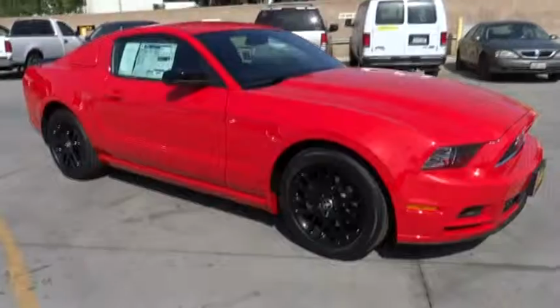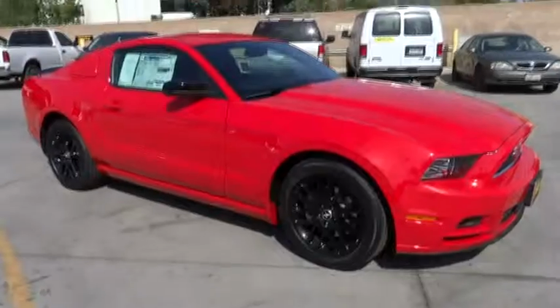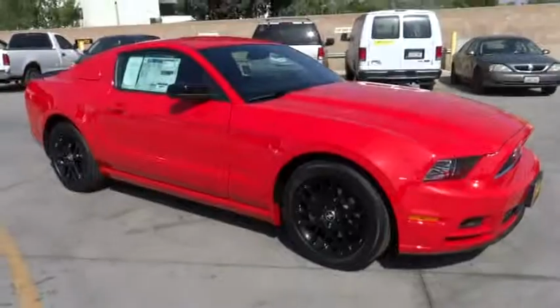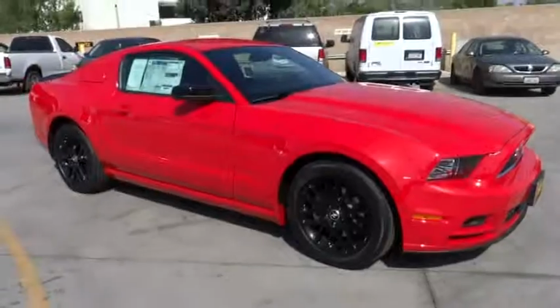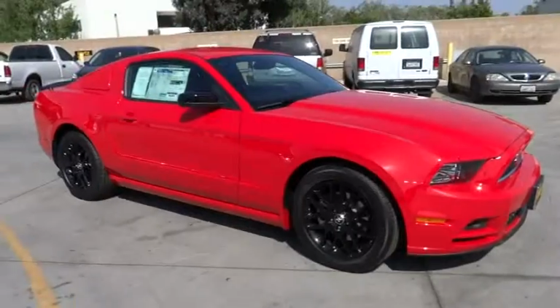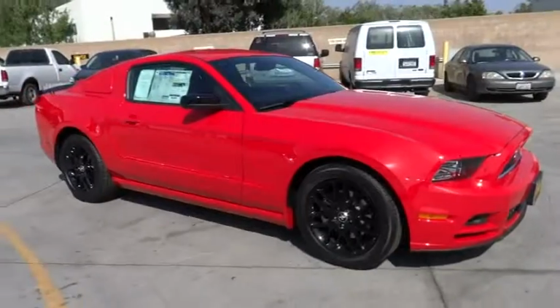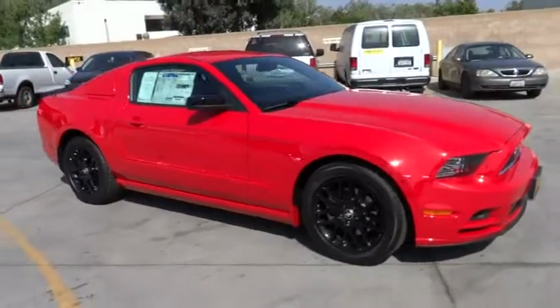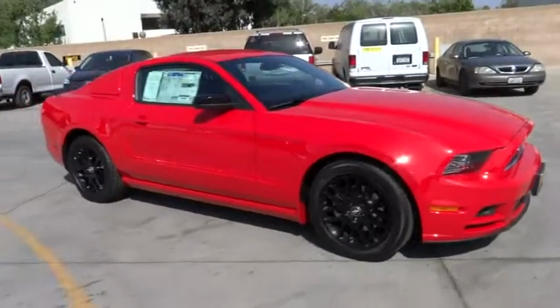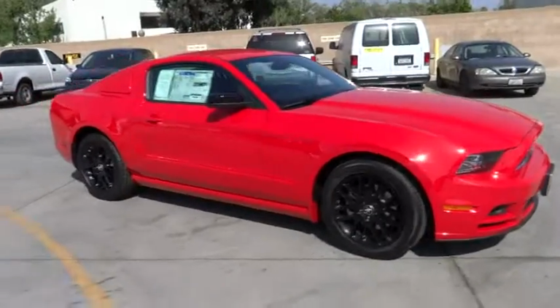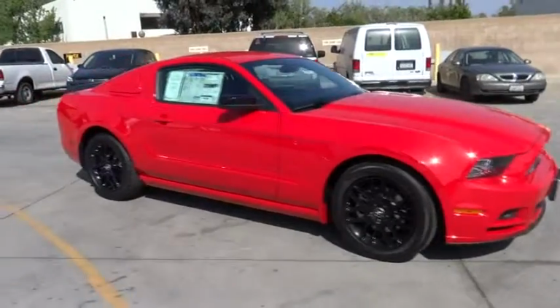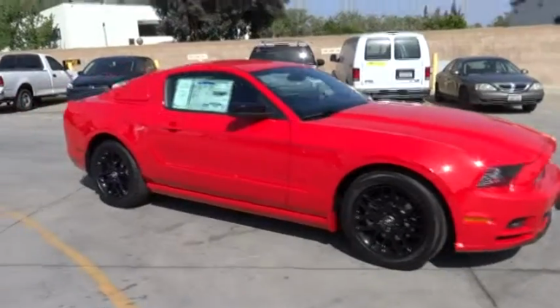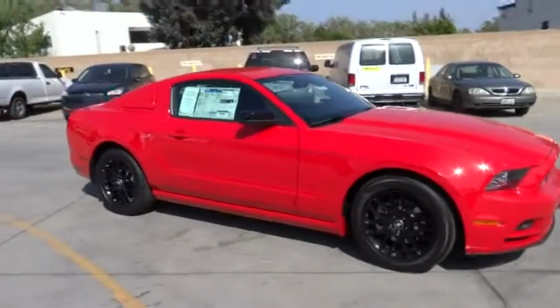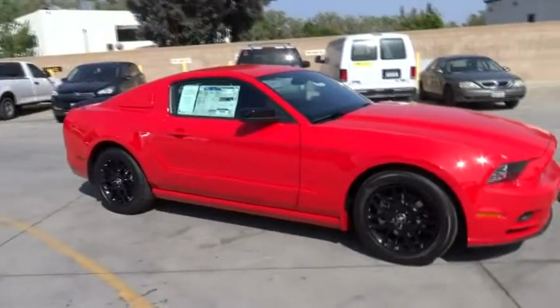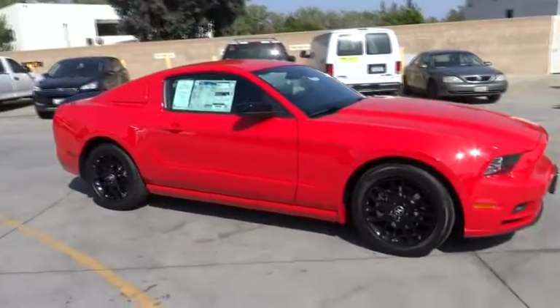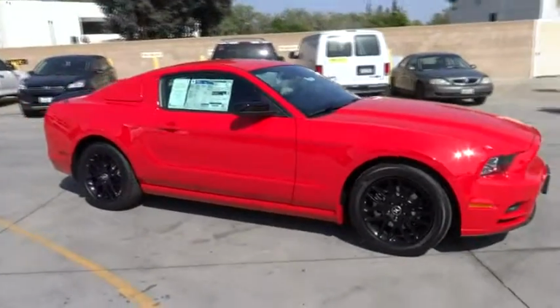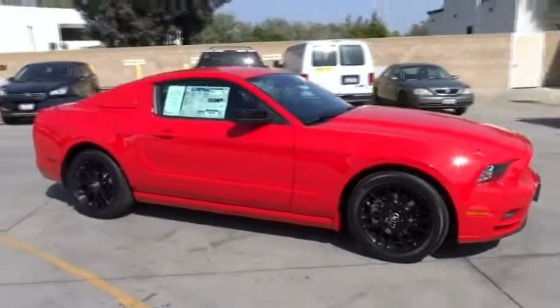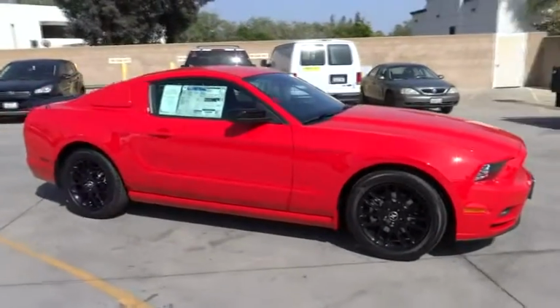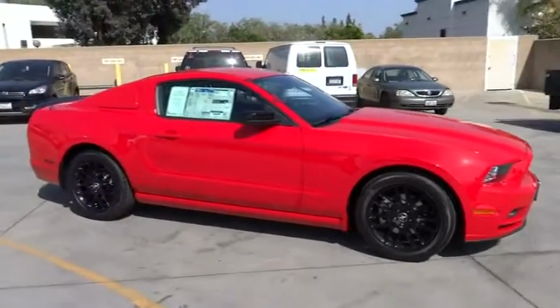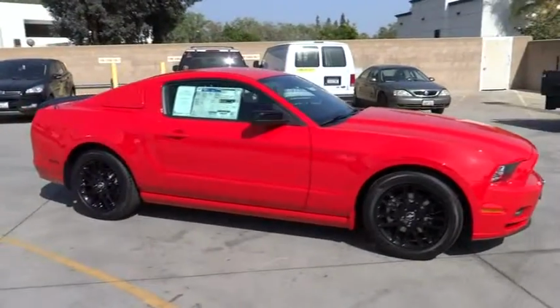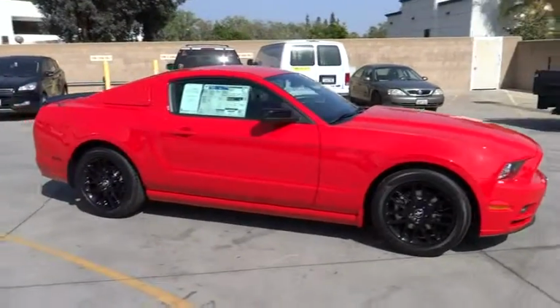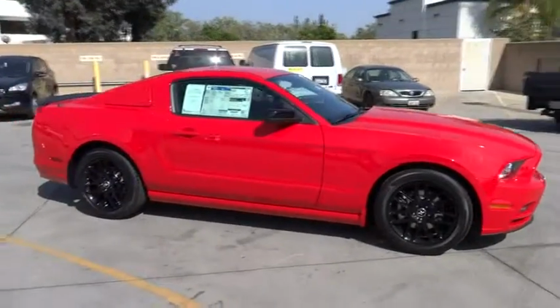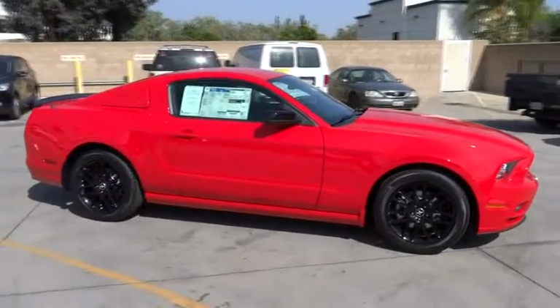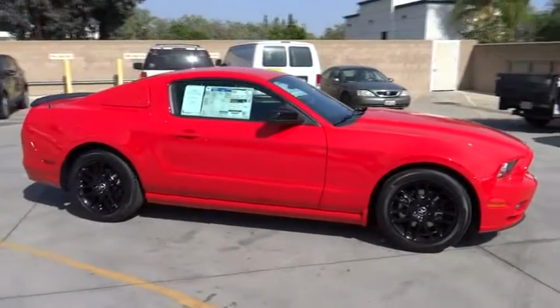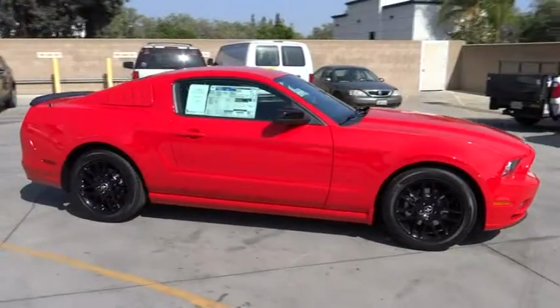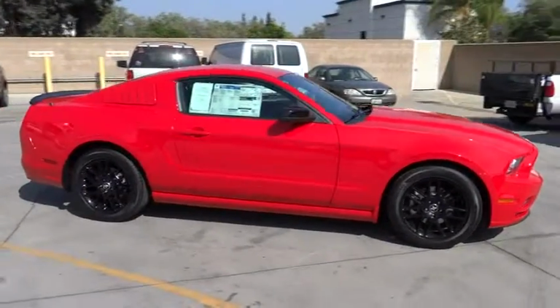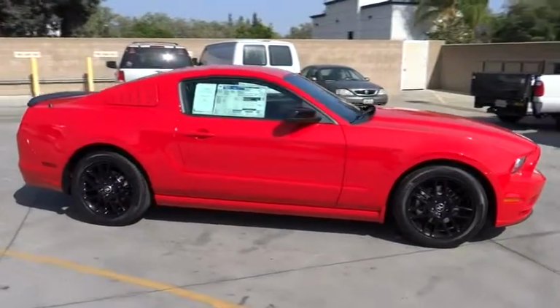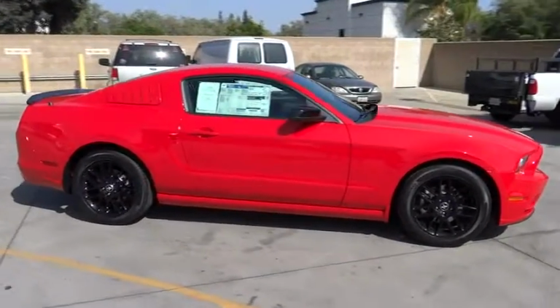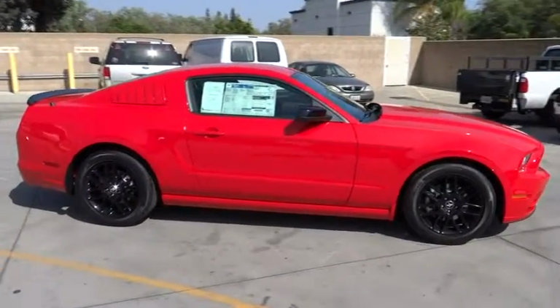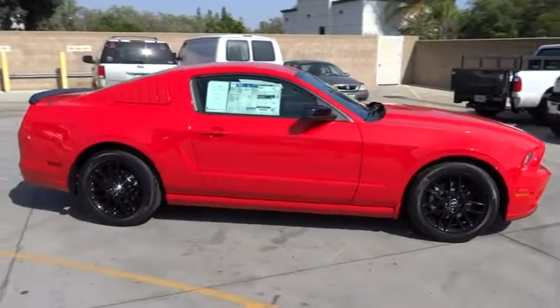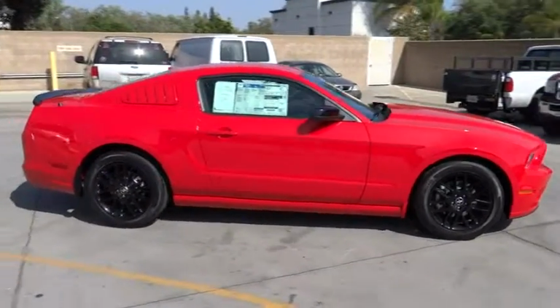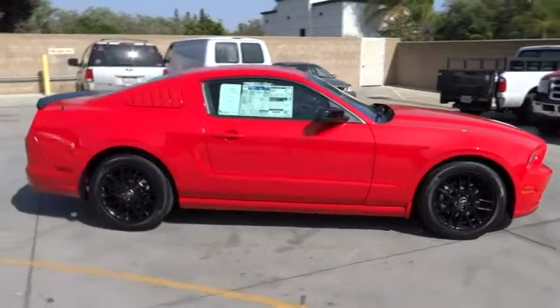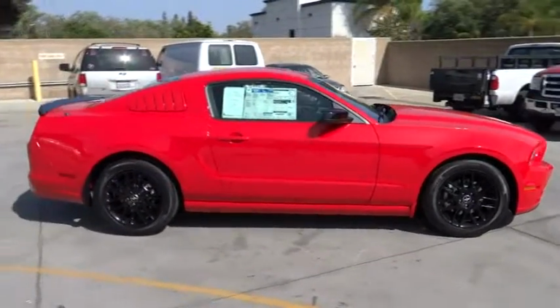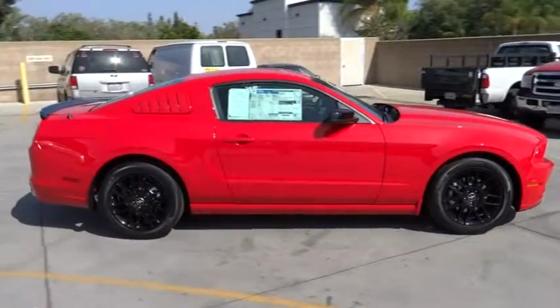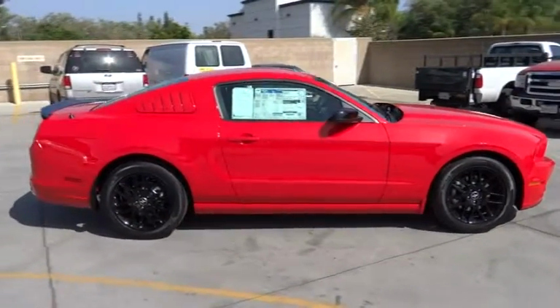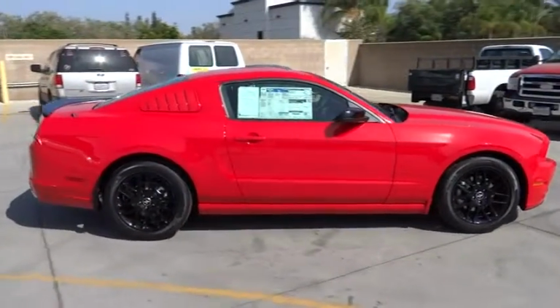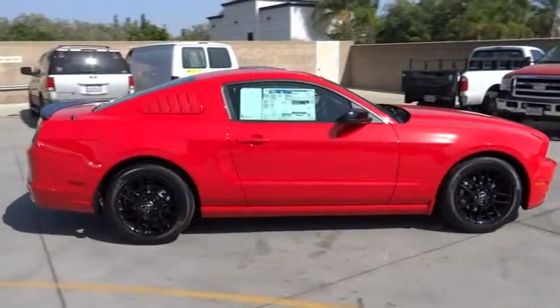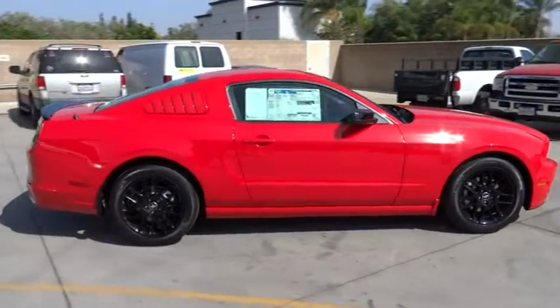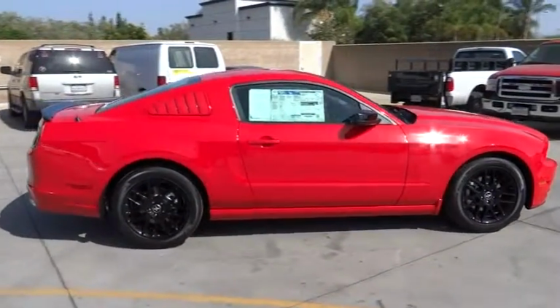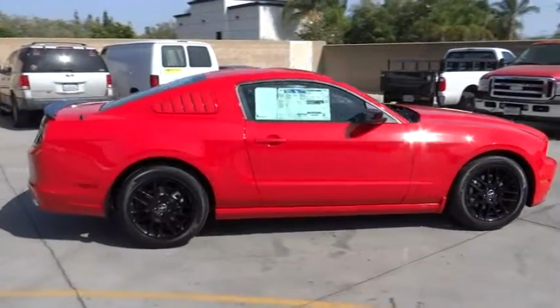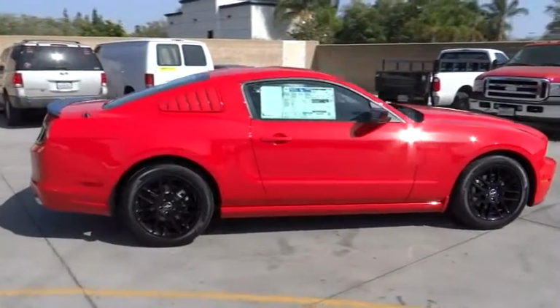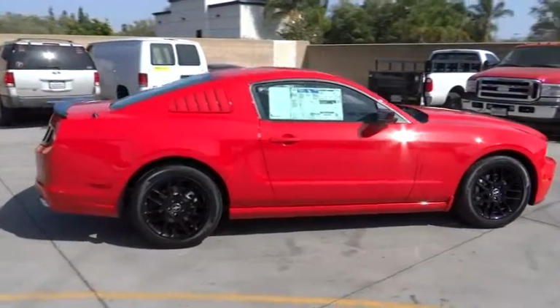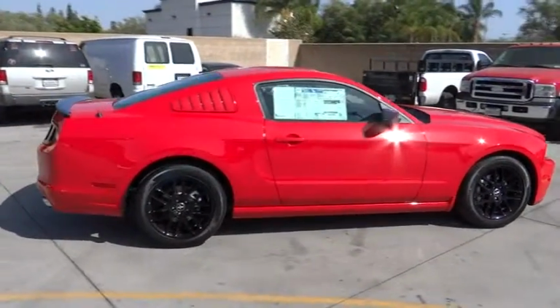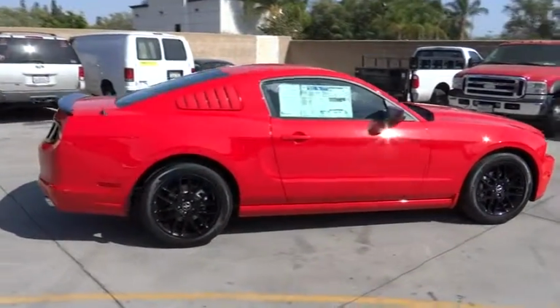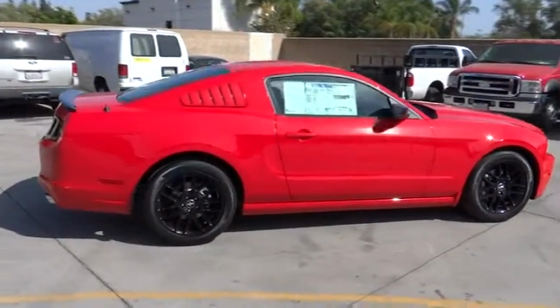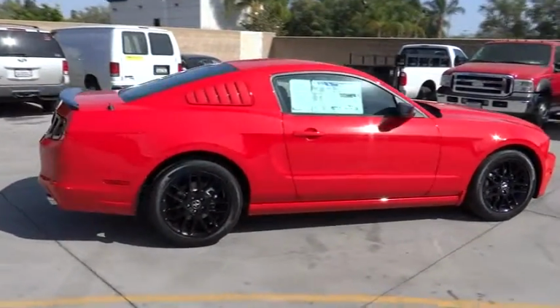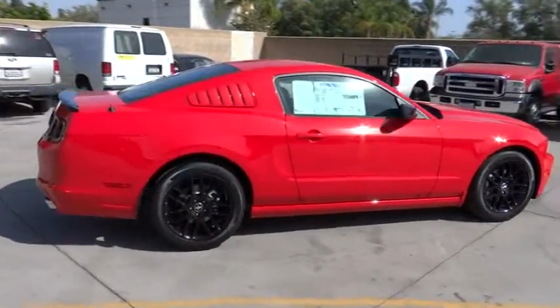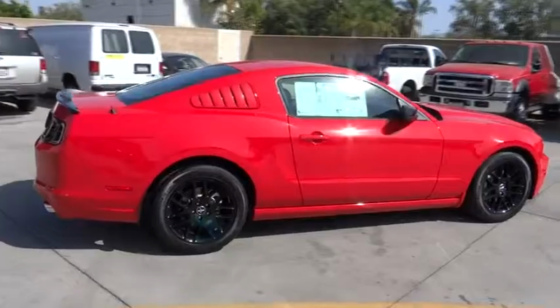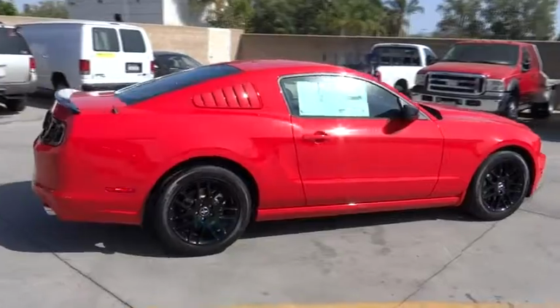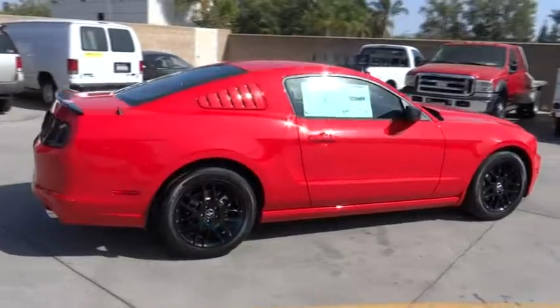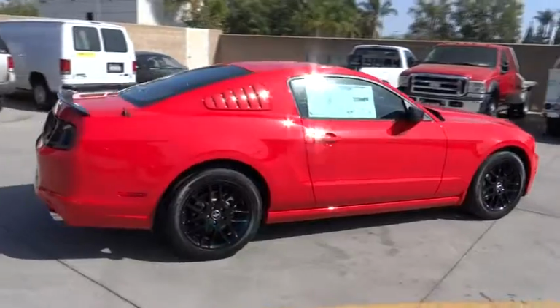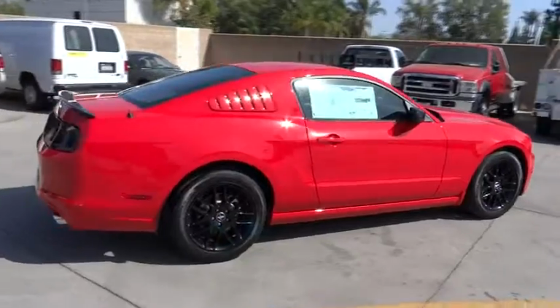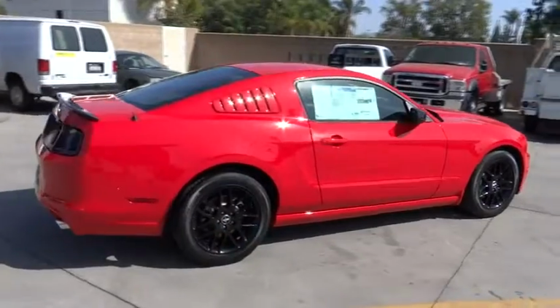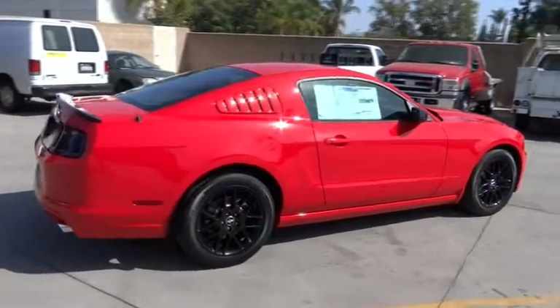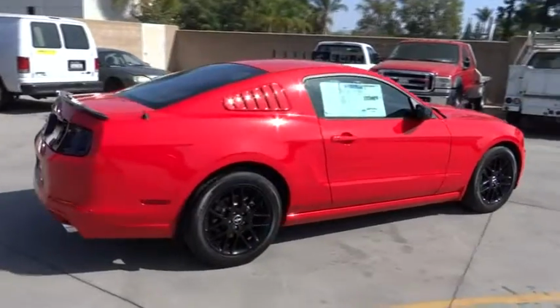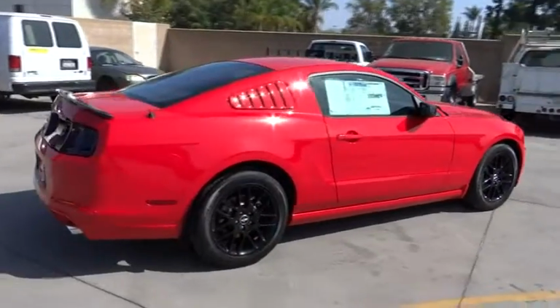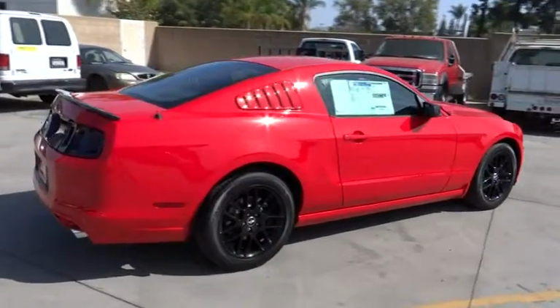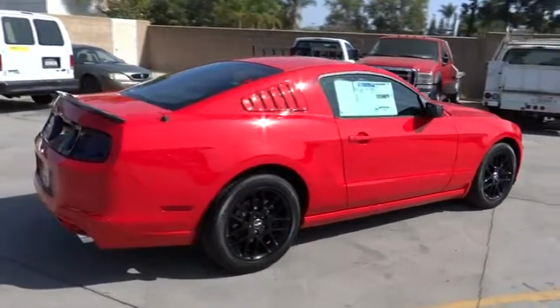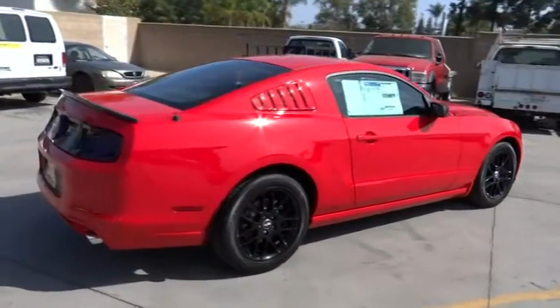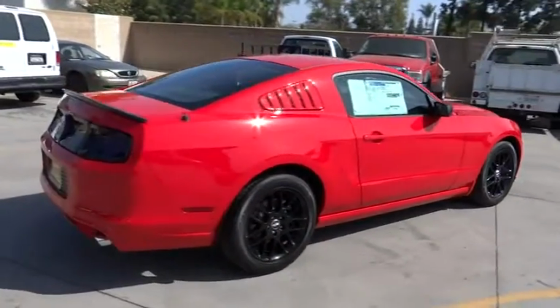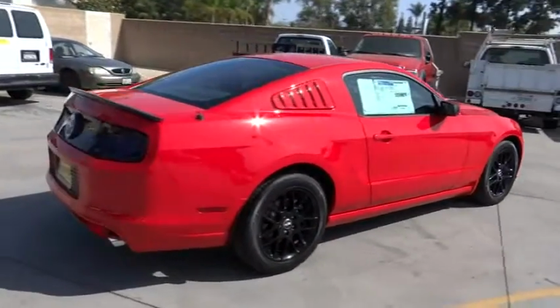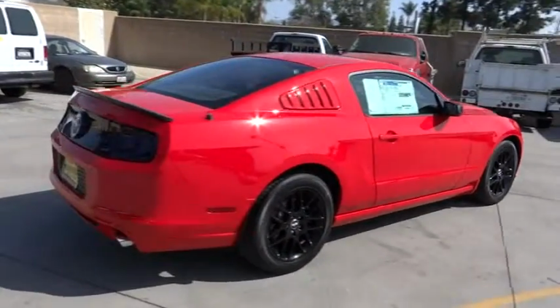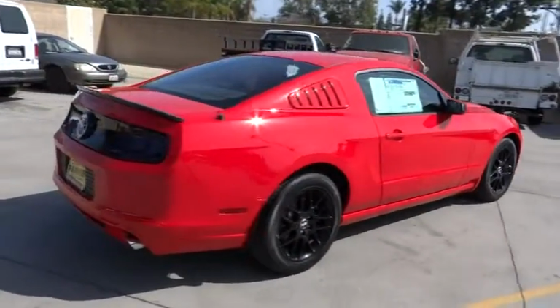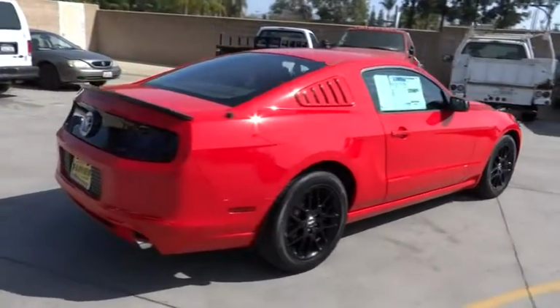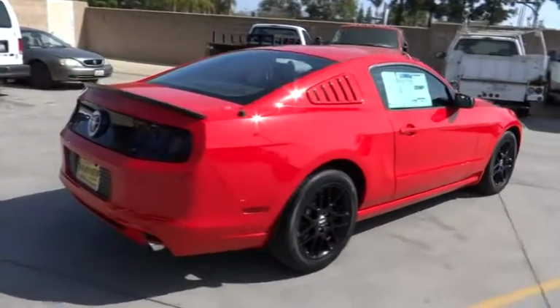The 2014 Mustang. The Mustang is race-worthy and ready for the track. Here are some of this vehicle's great options.